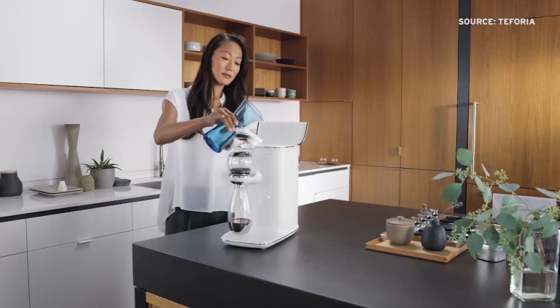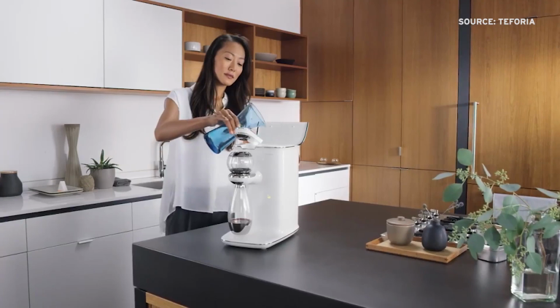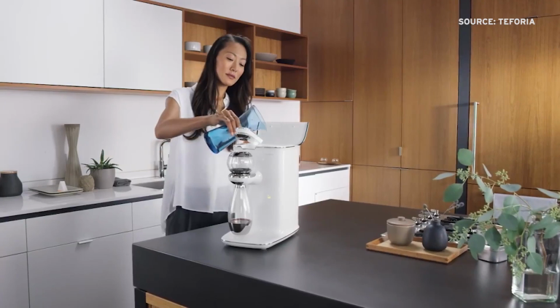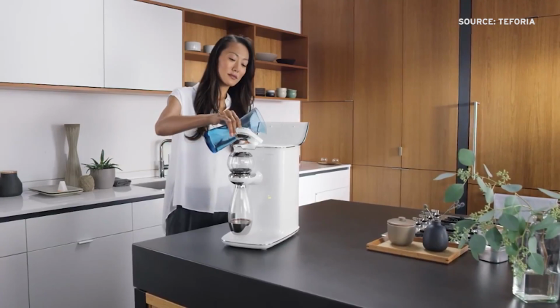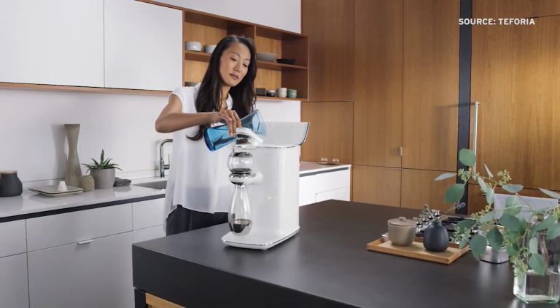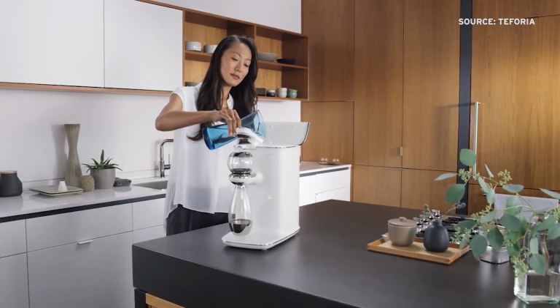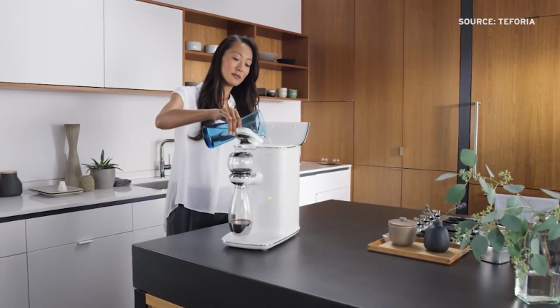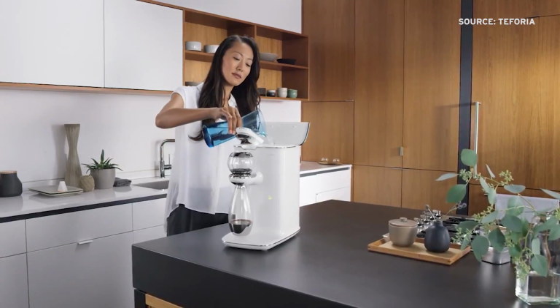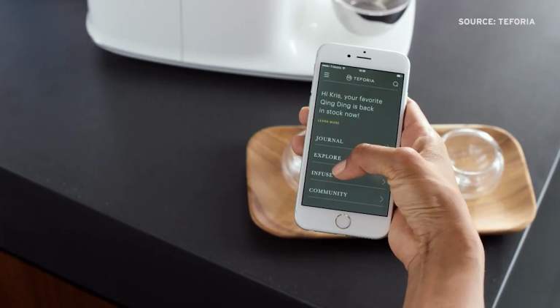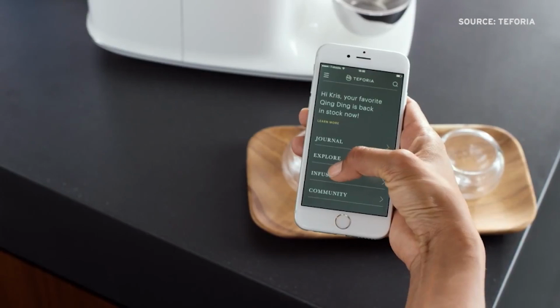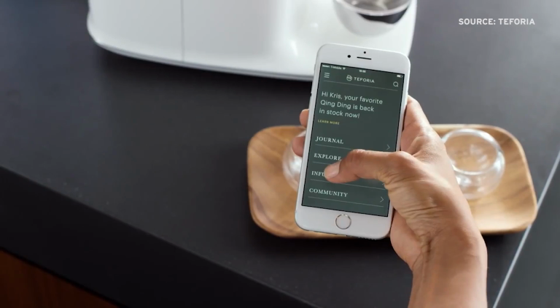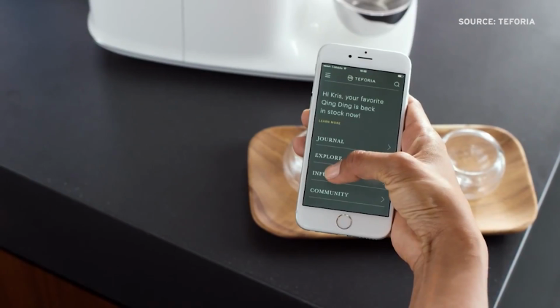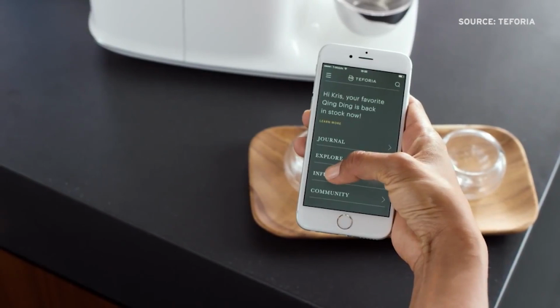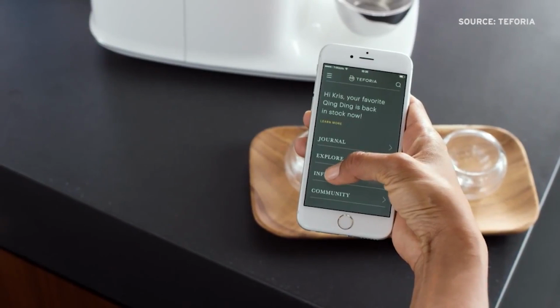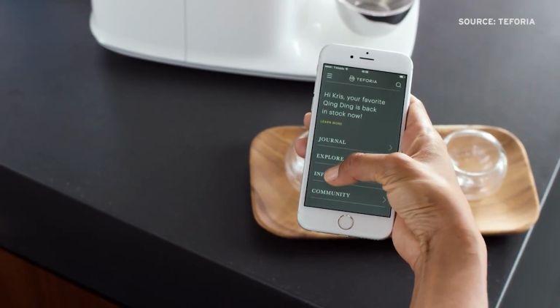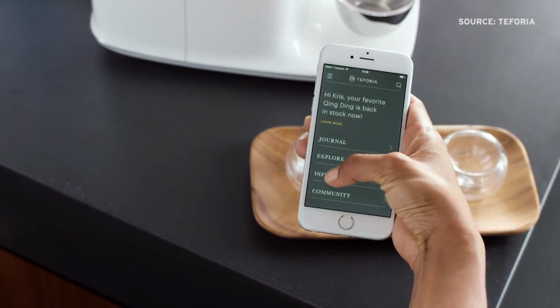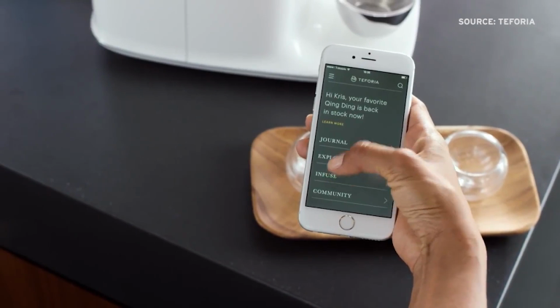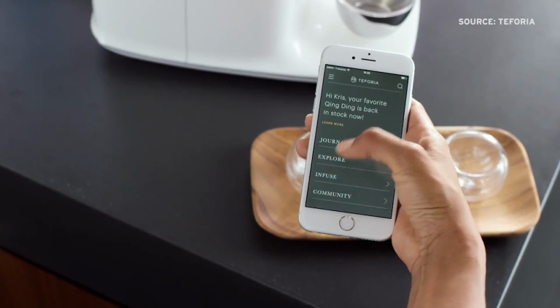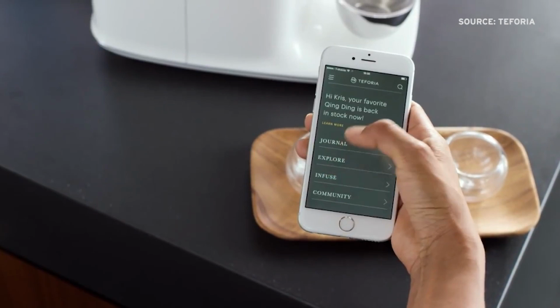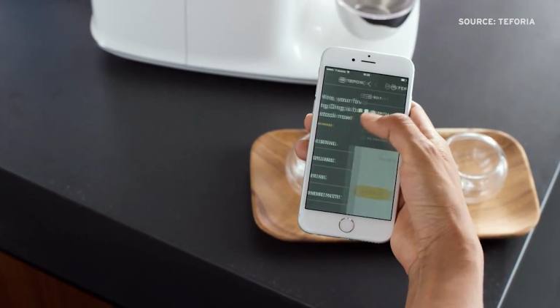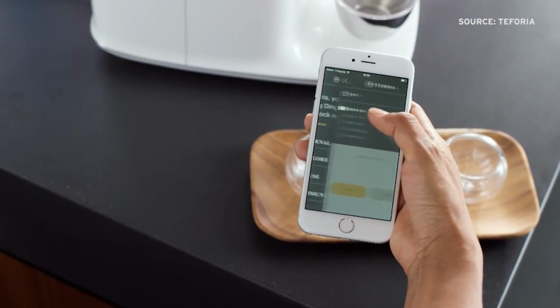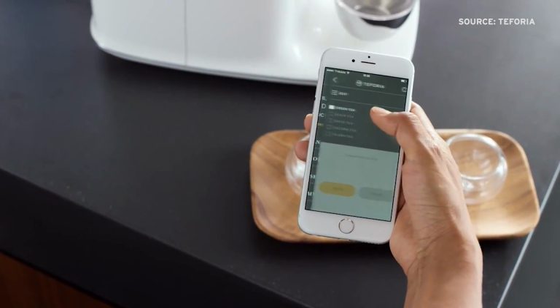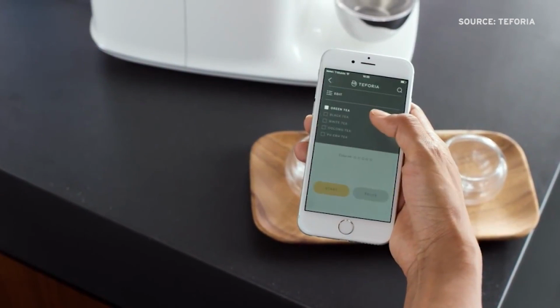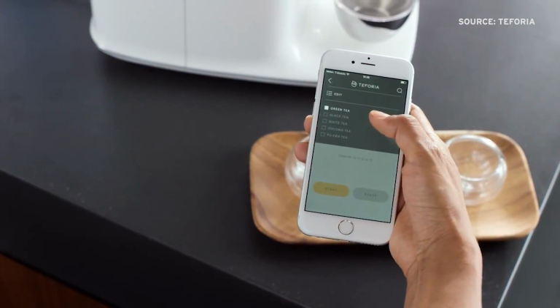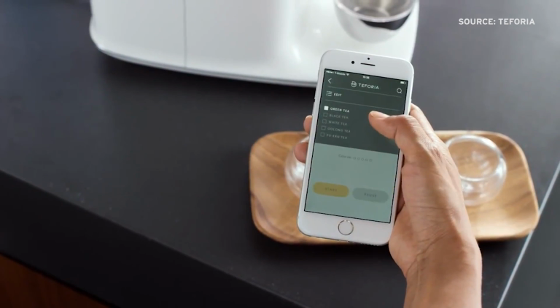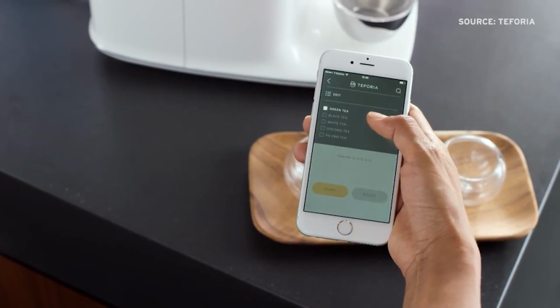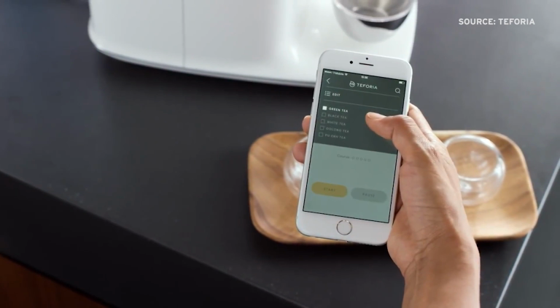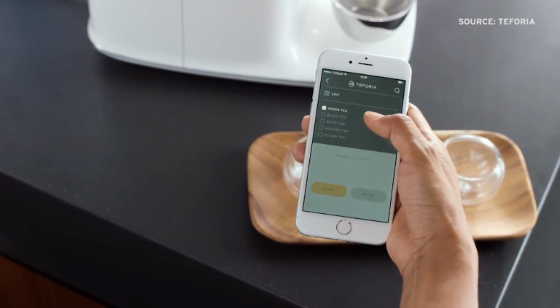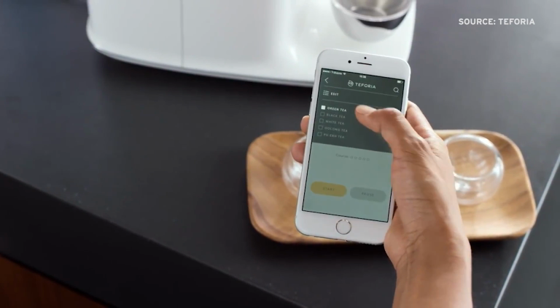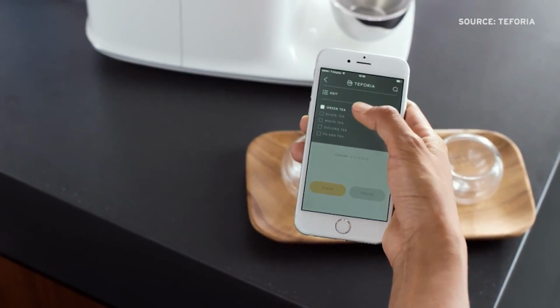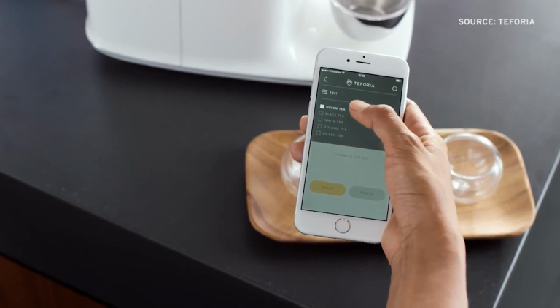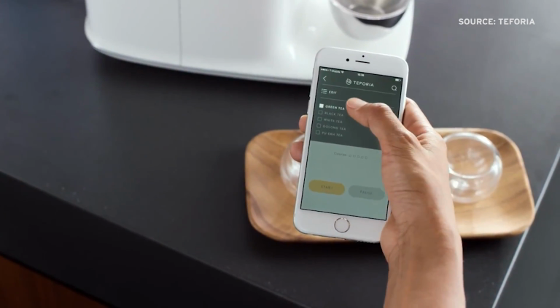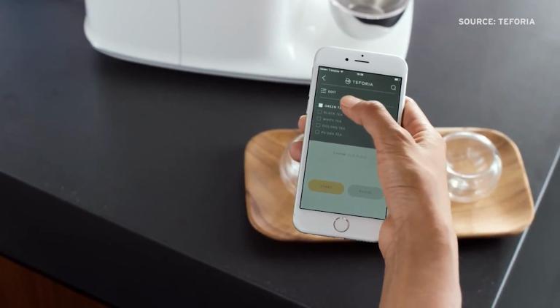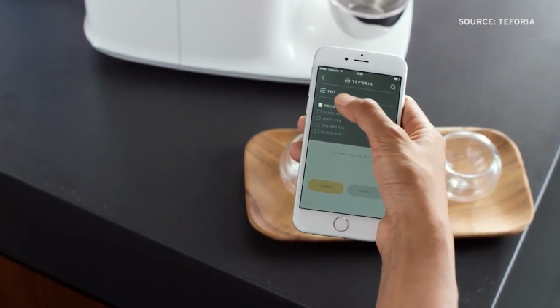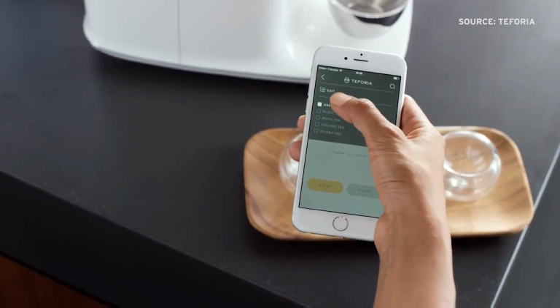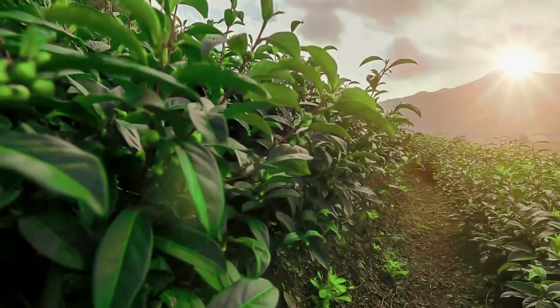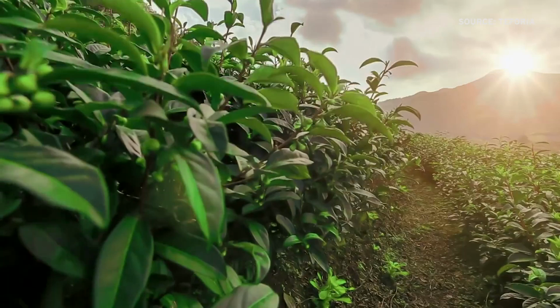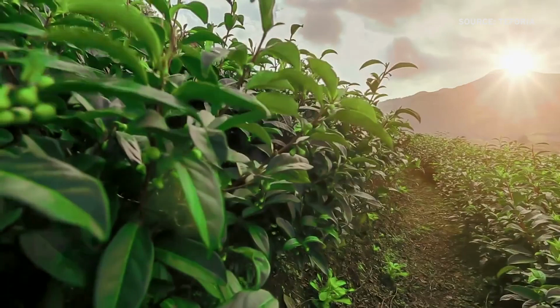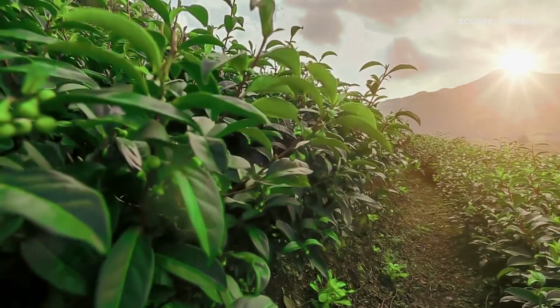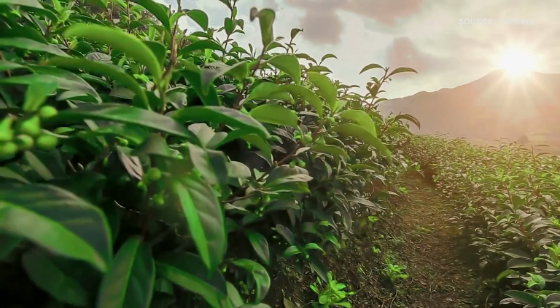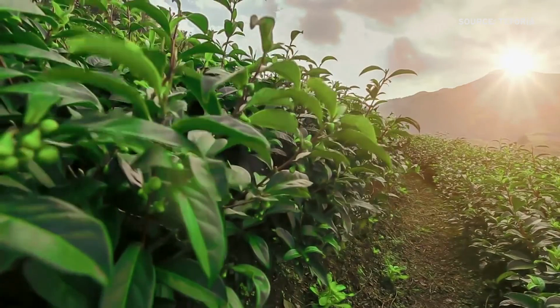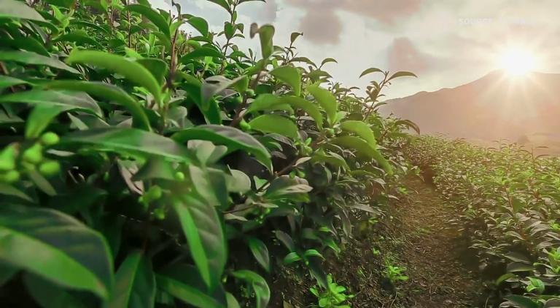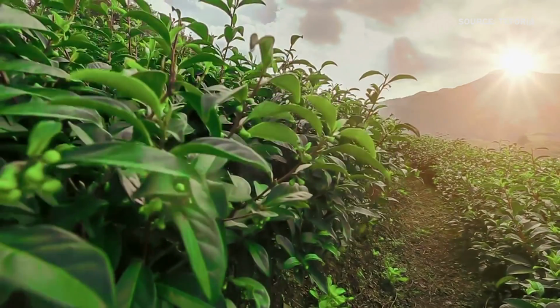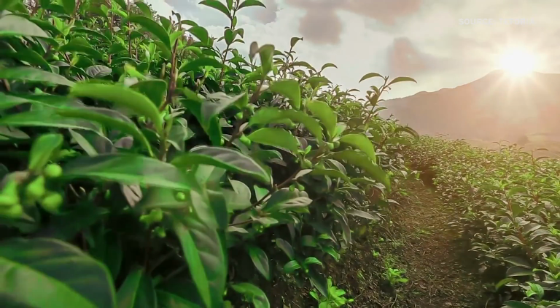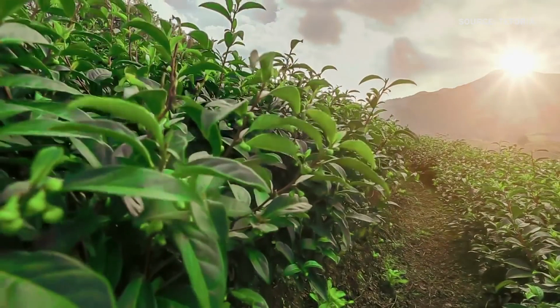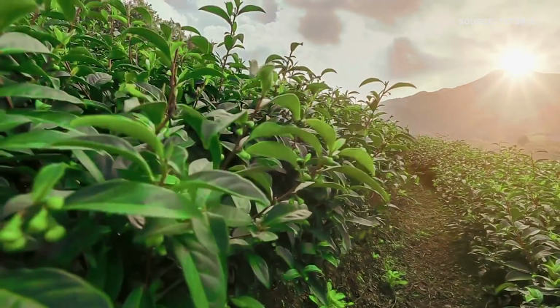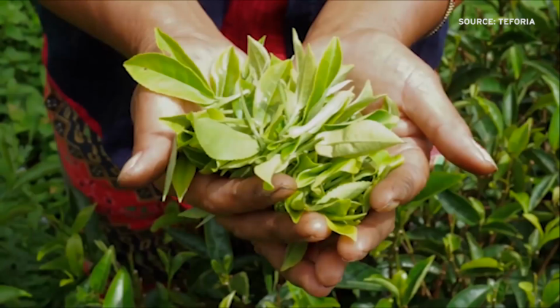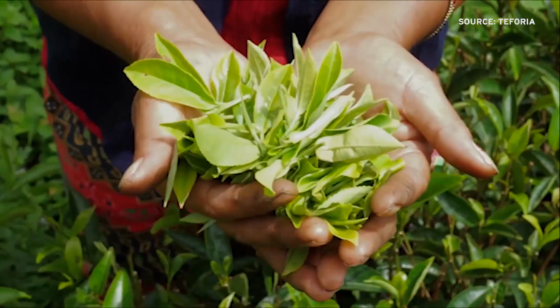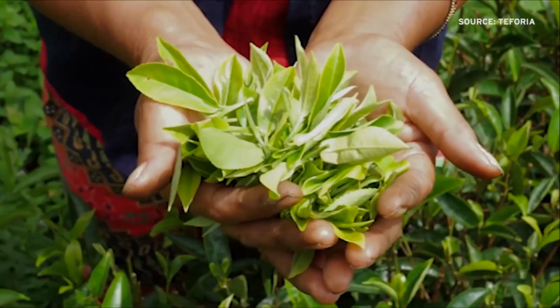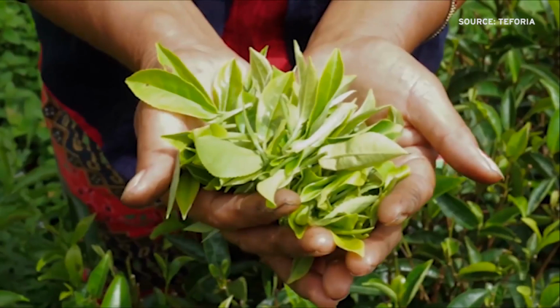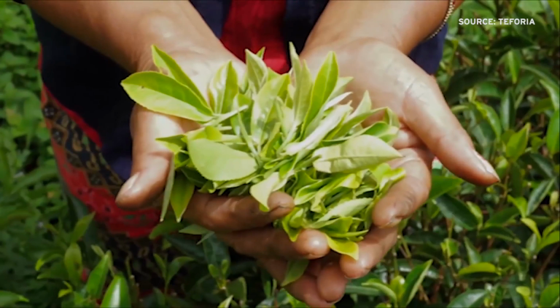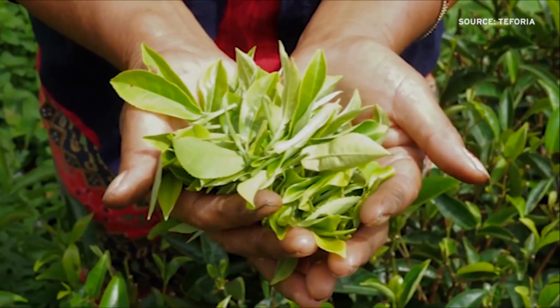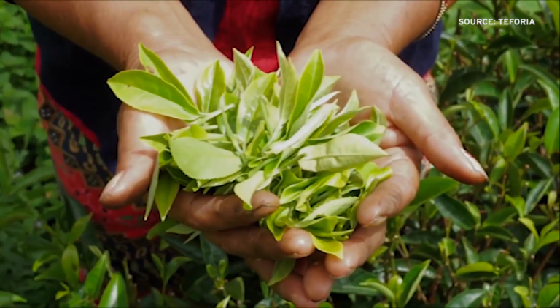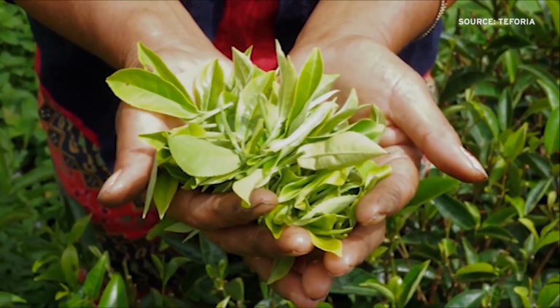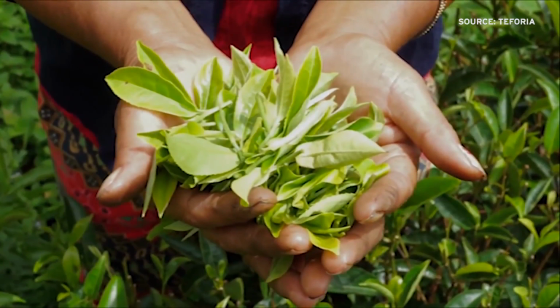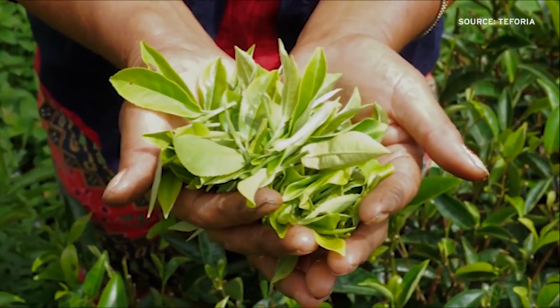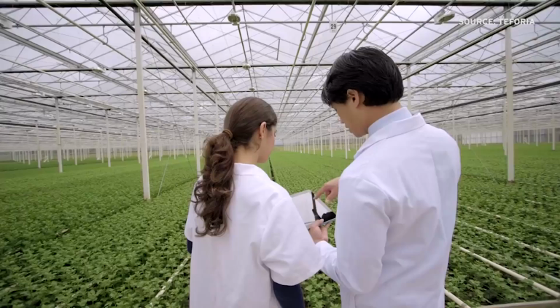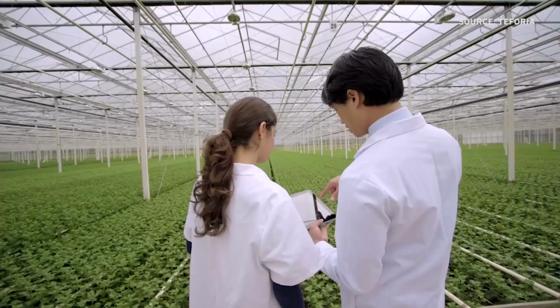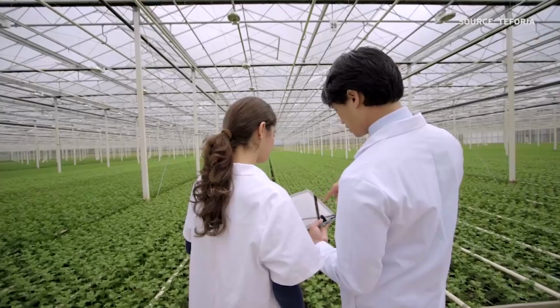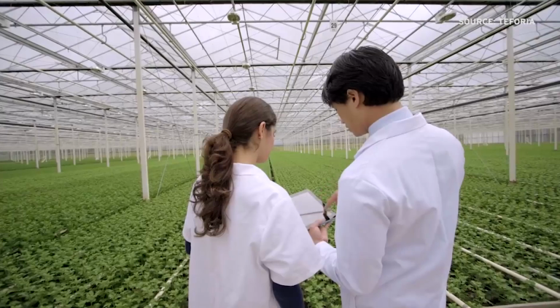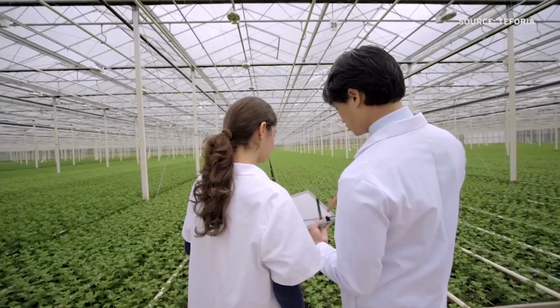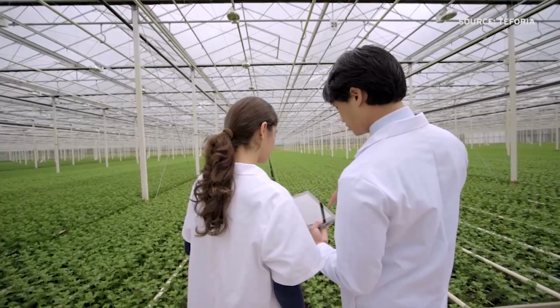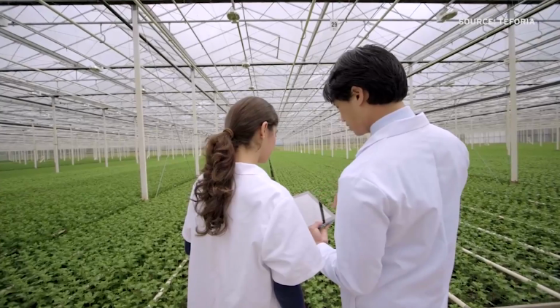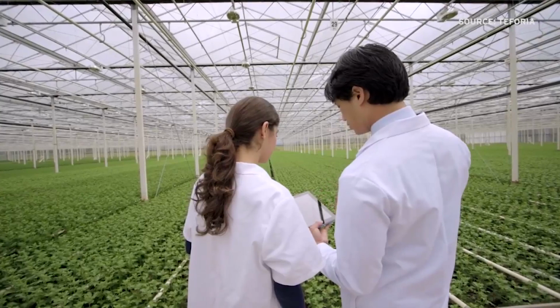So this is the one machine where we actually work with individual tea vendors, tea farmers, and tea providers to figure out what's the right flavor profile.